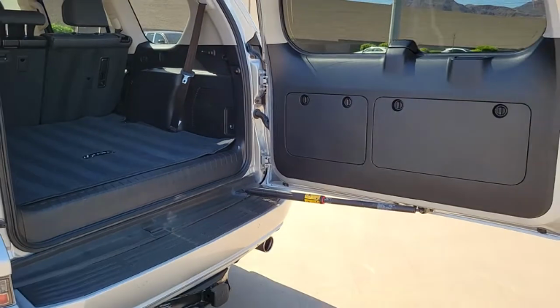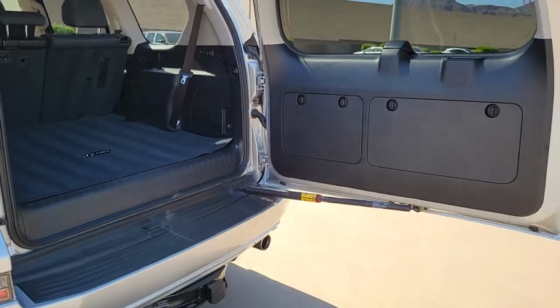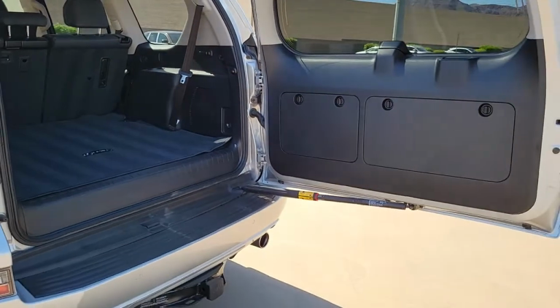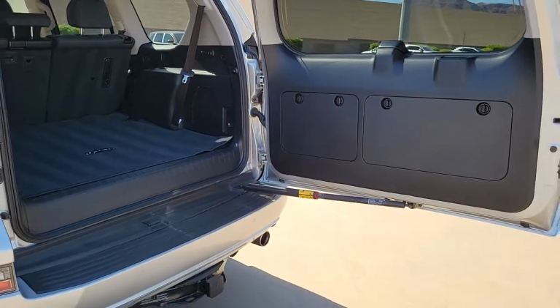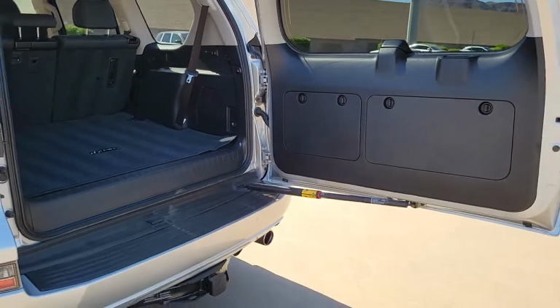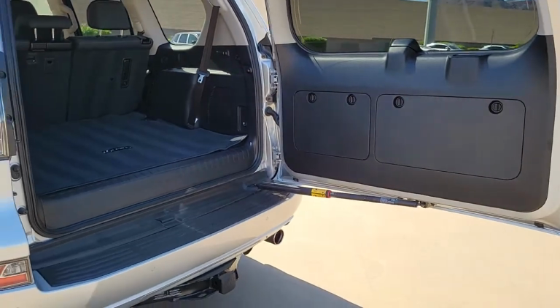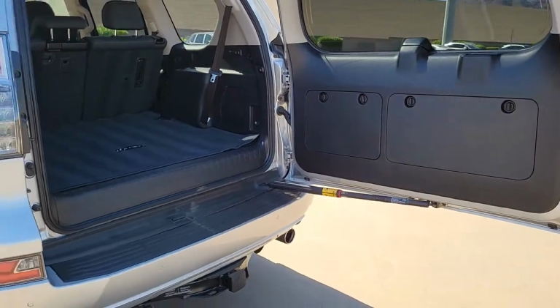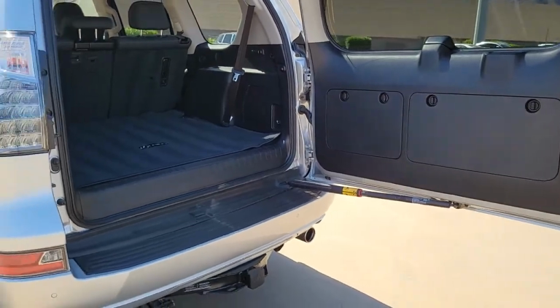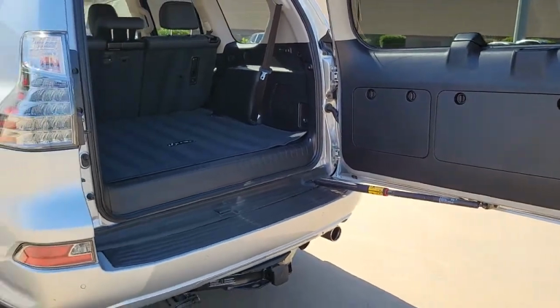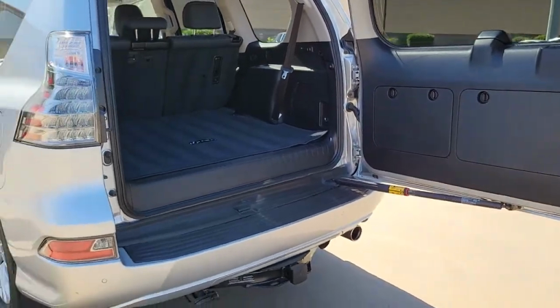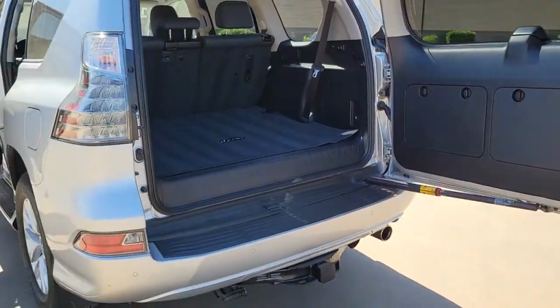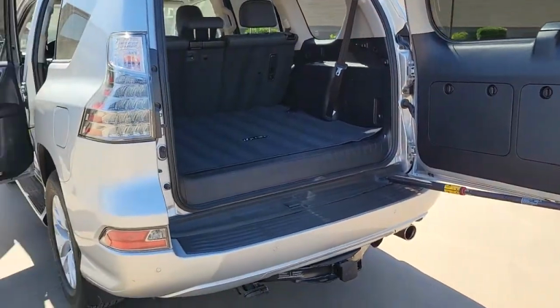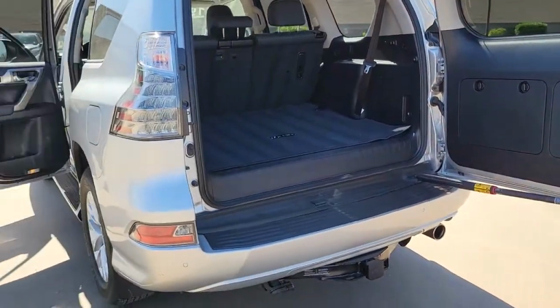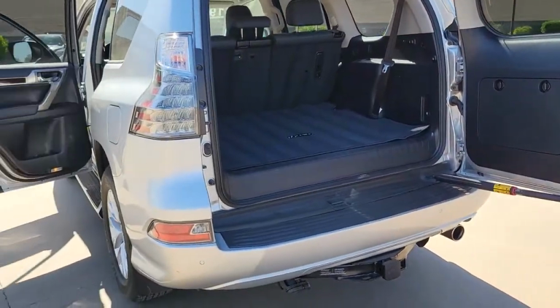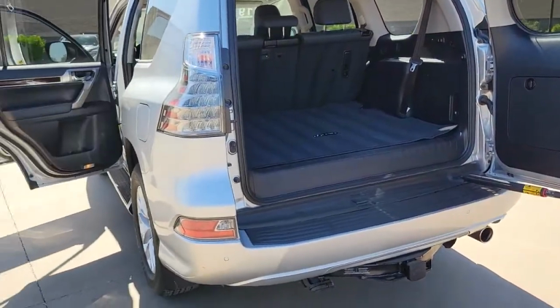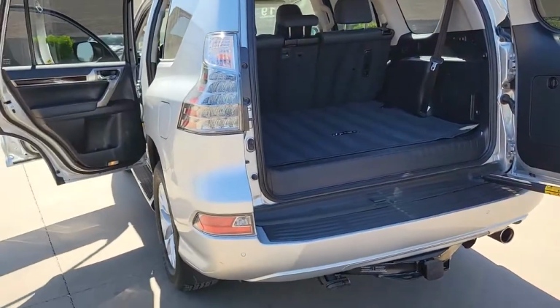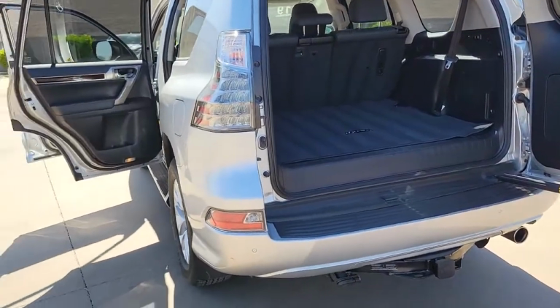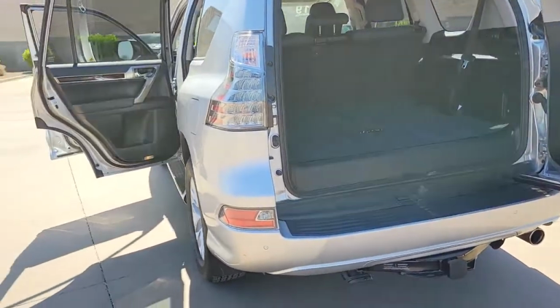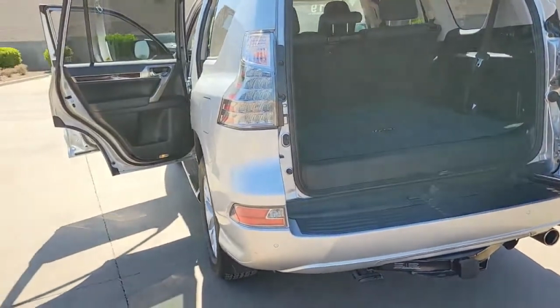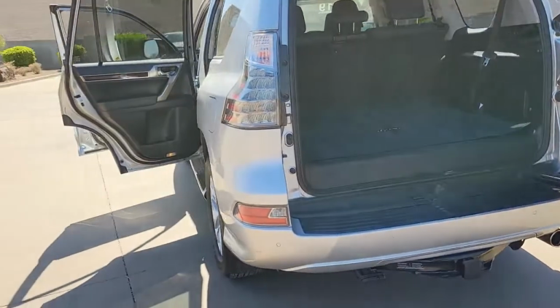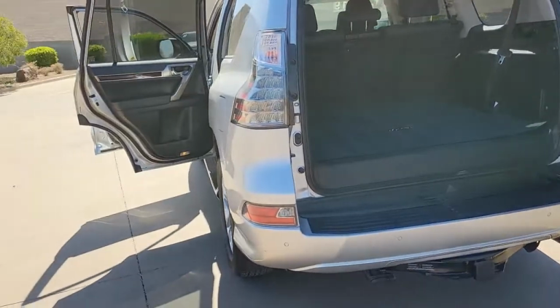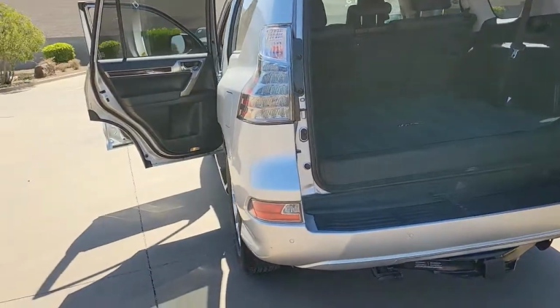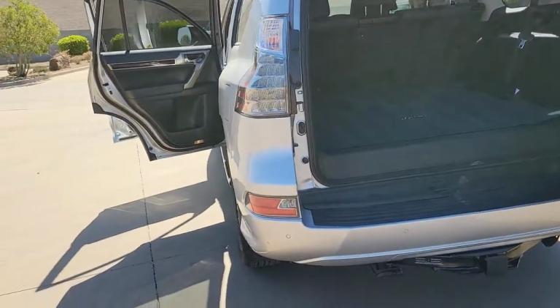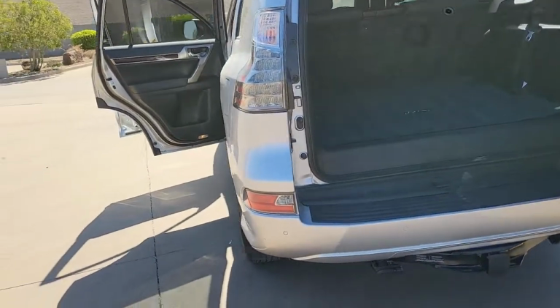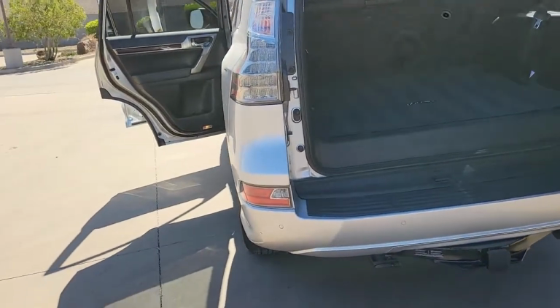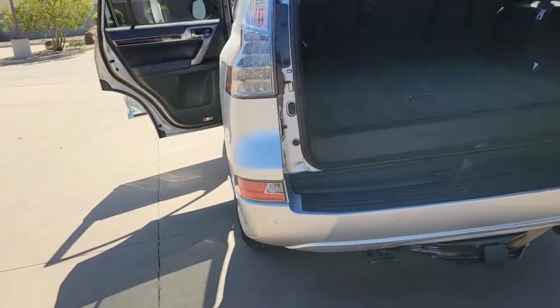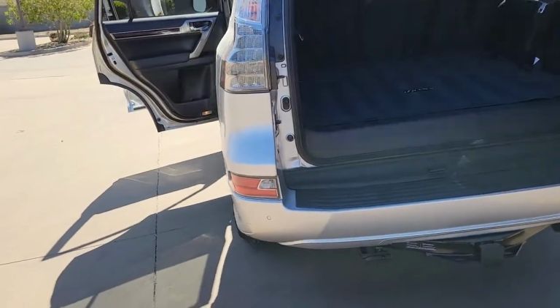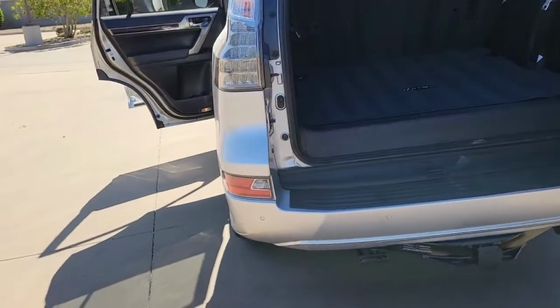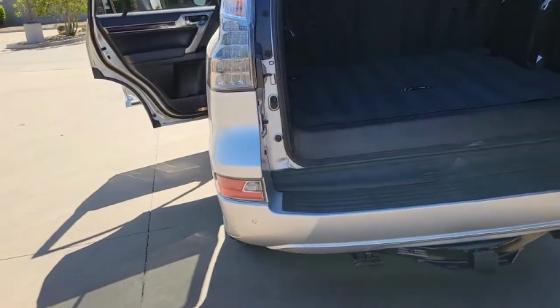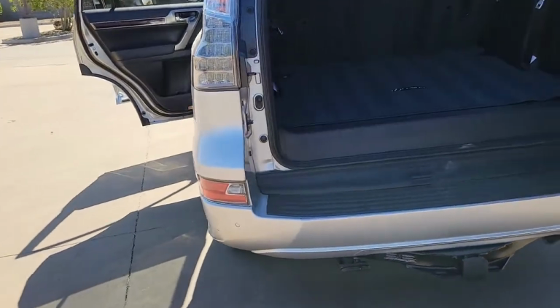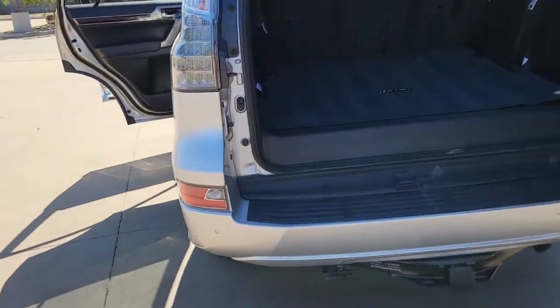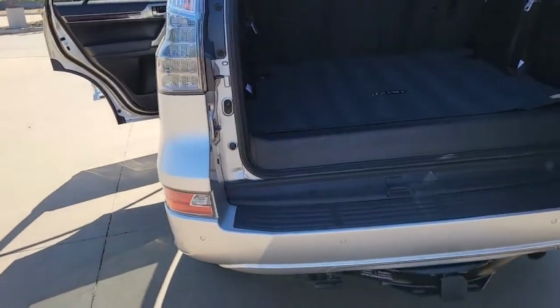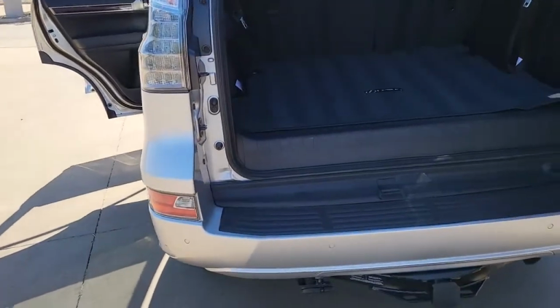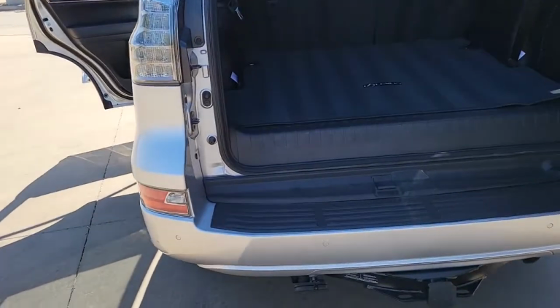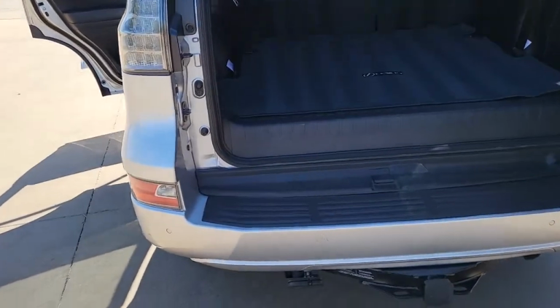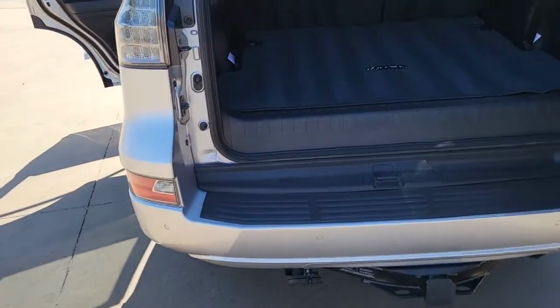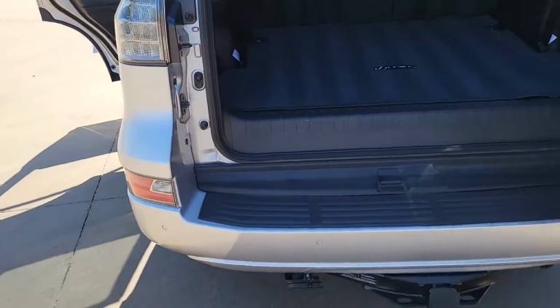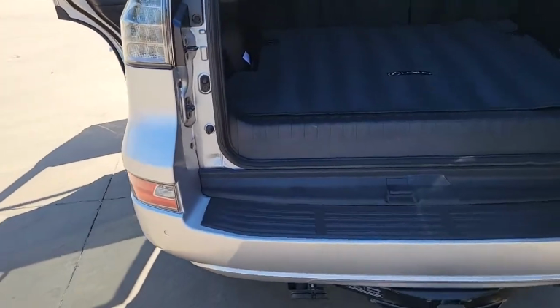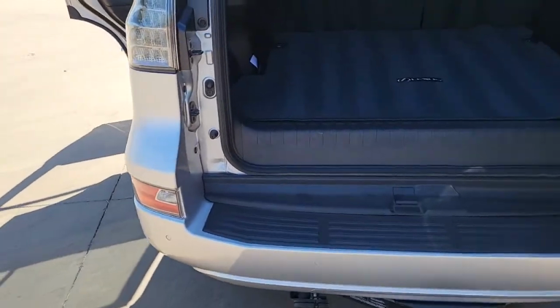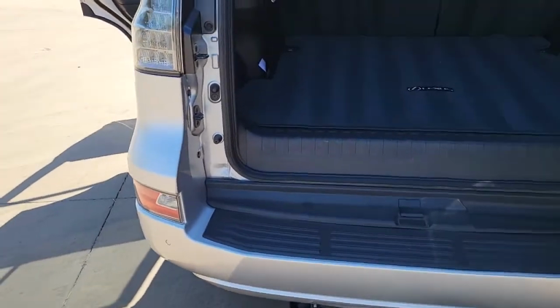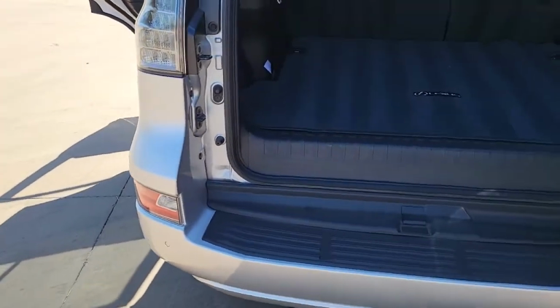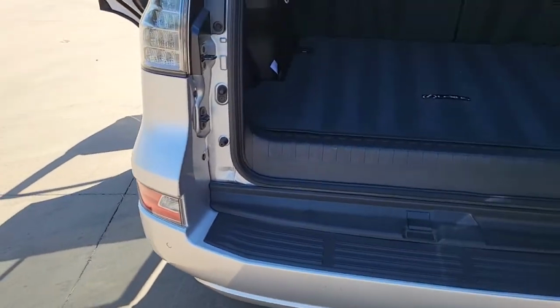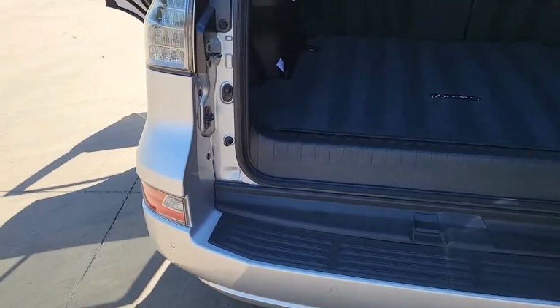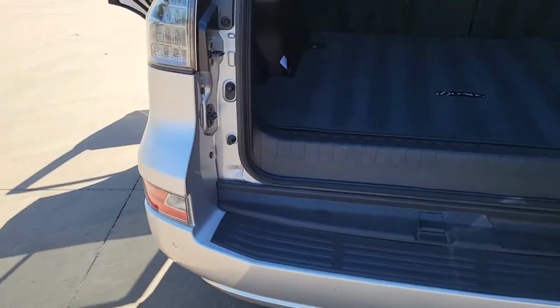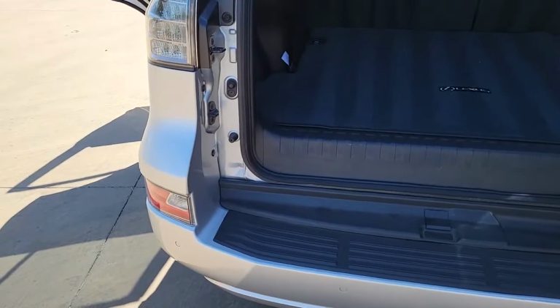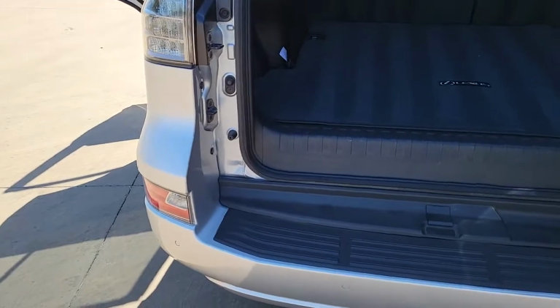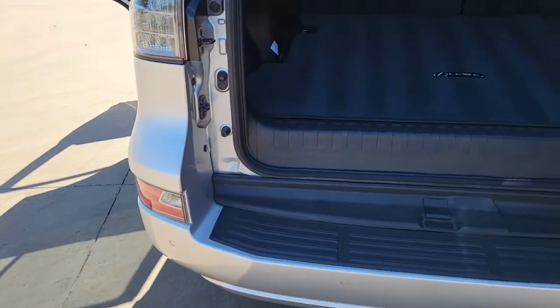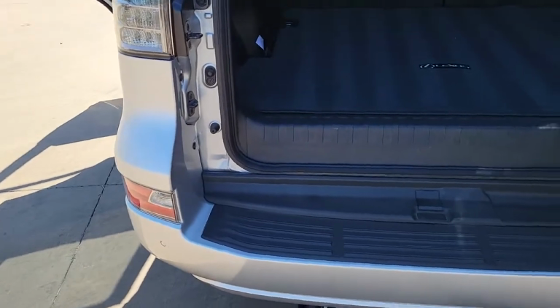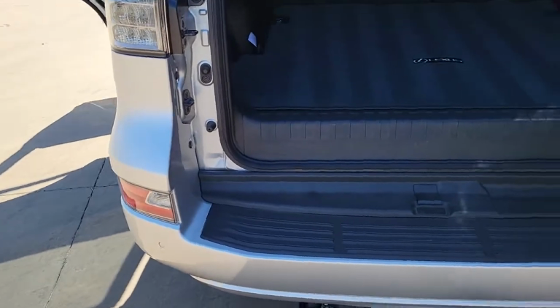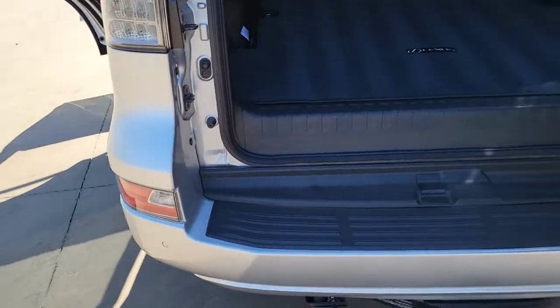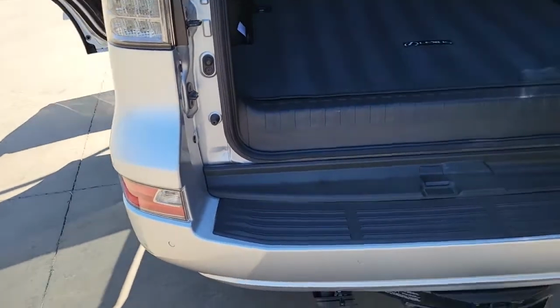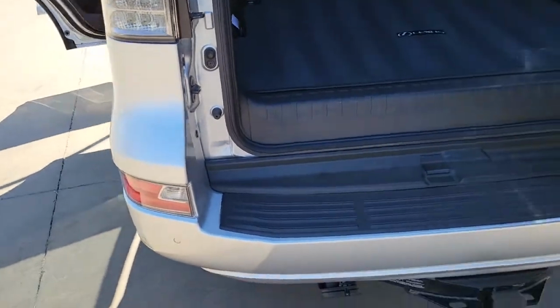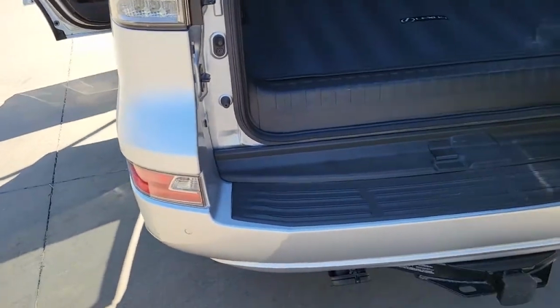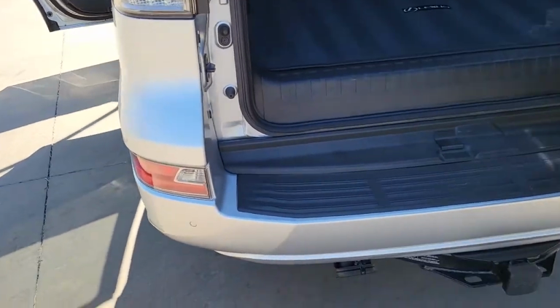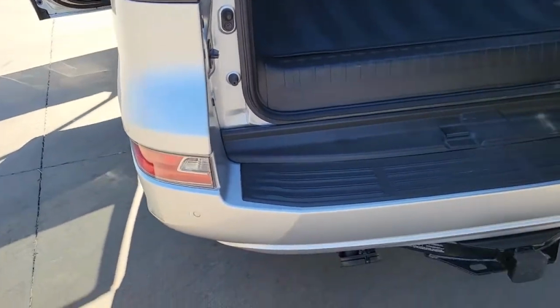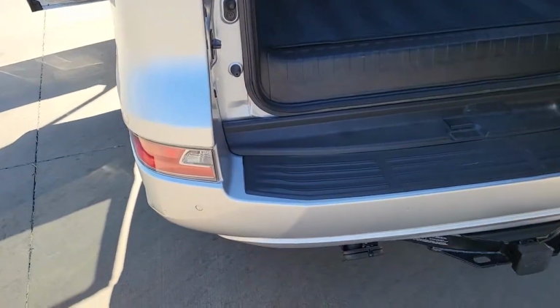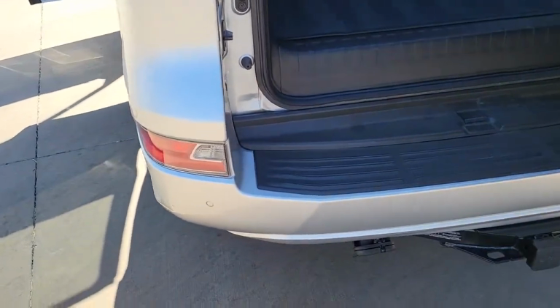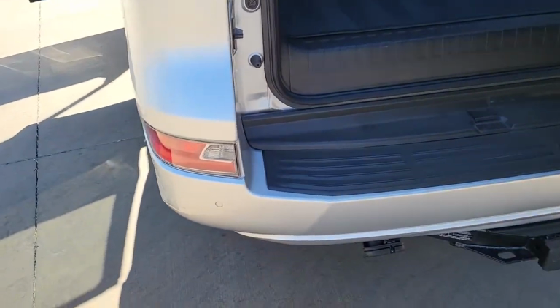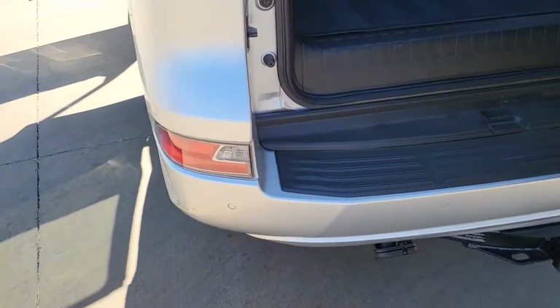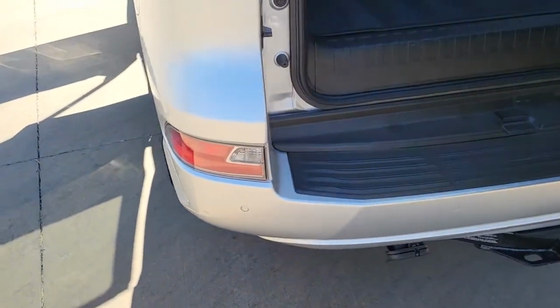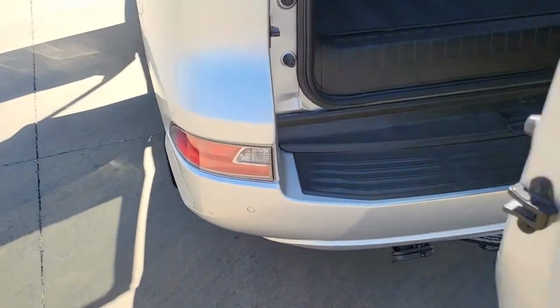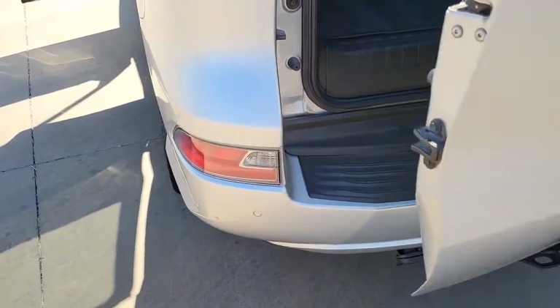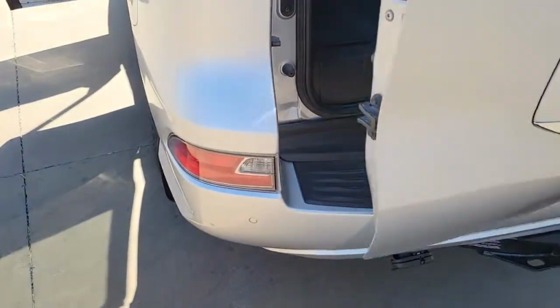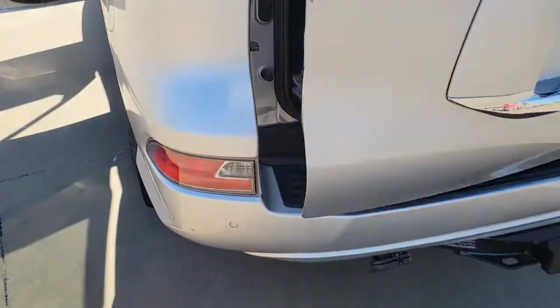Blind spot monitor, third row seat, seat memory, running boards, universal garage door opener, and trip computer.